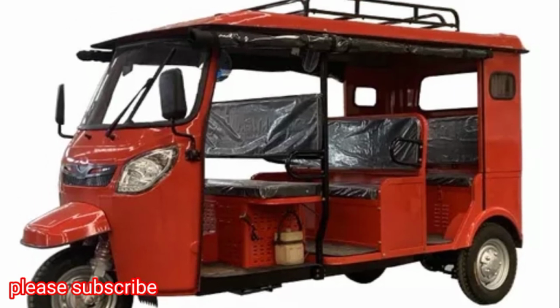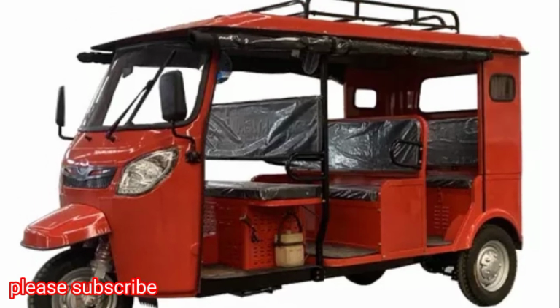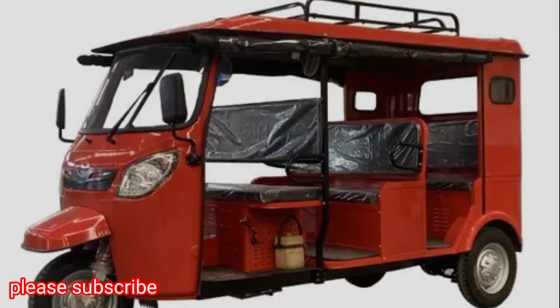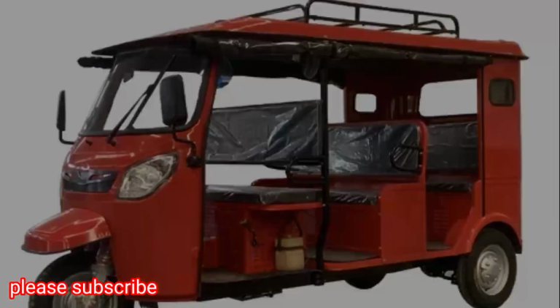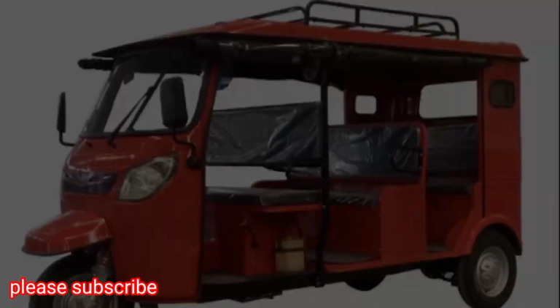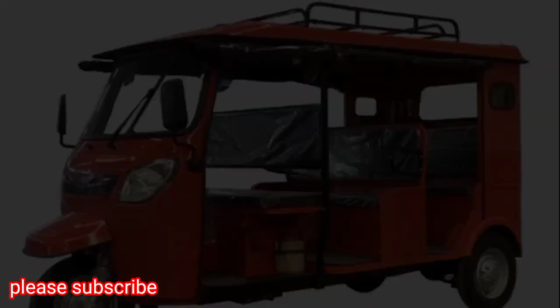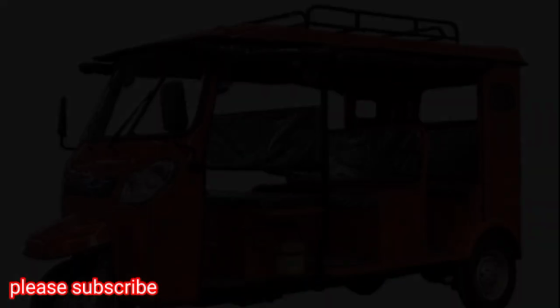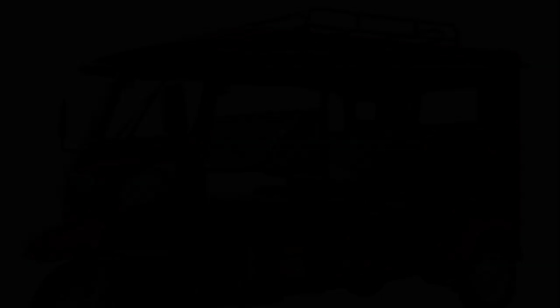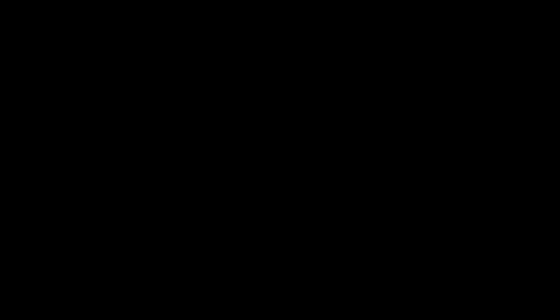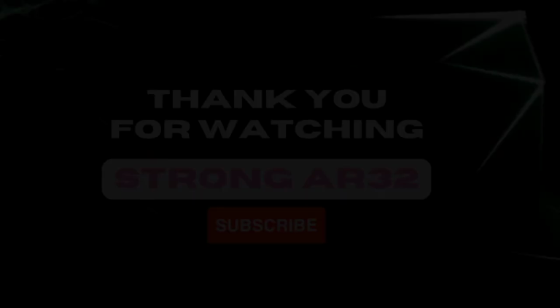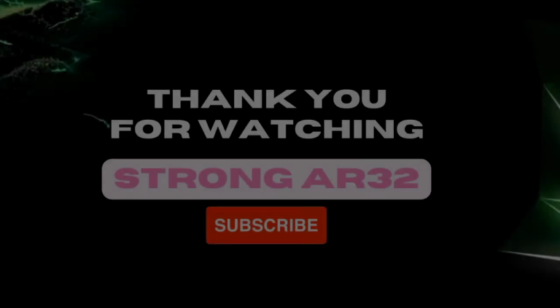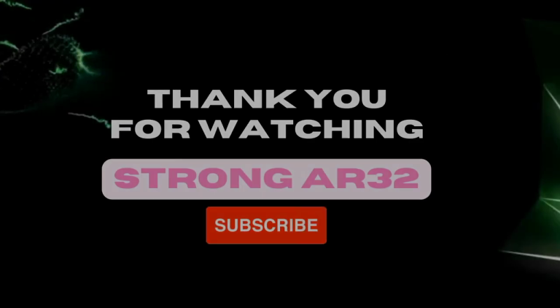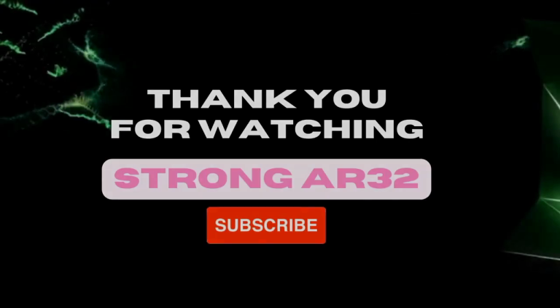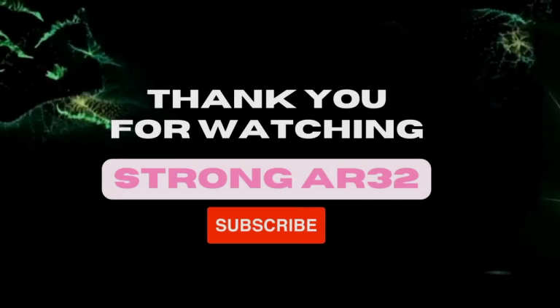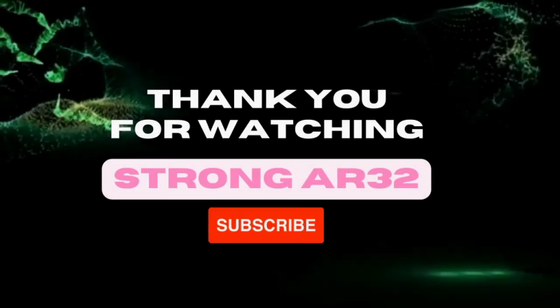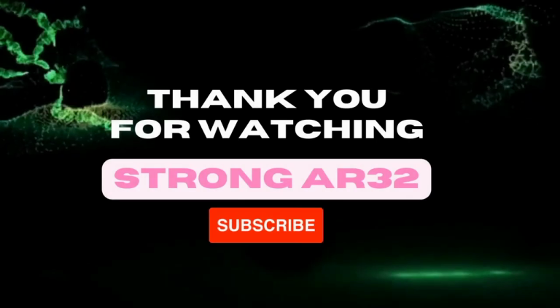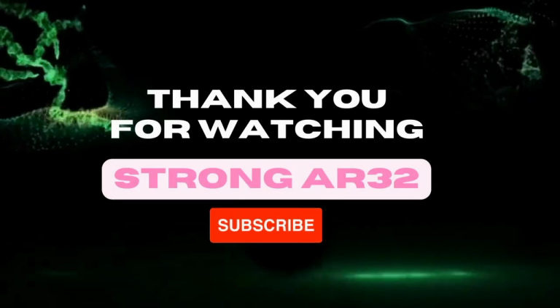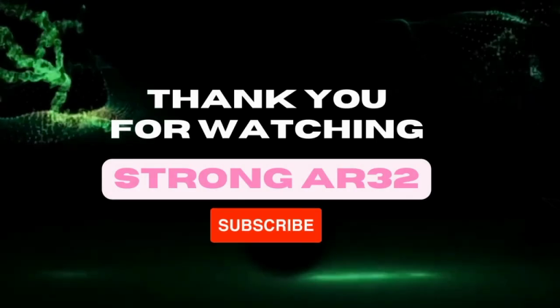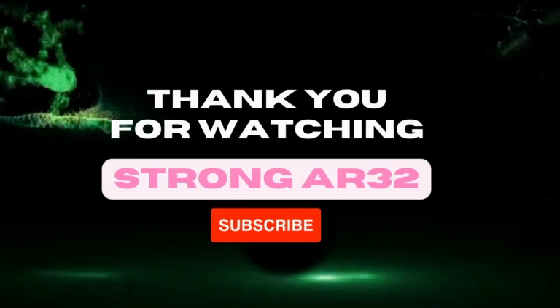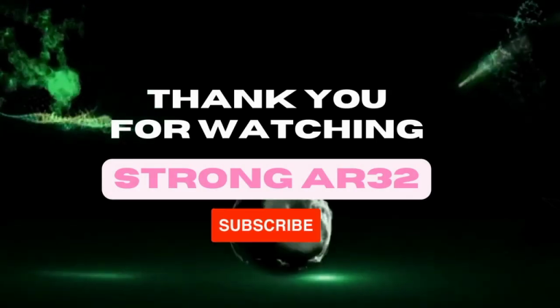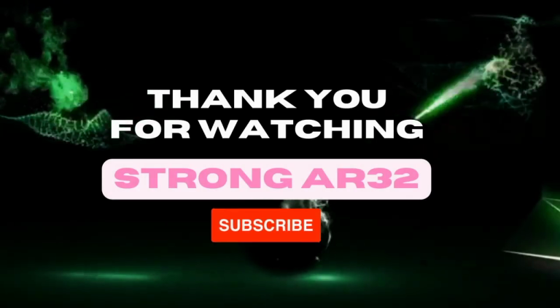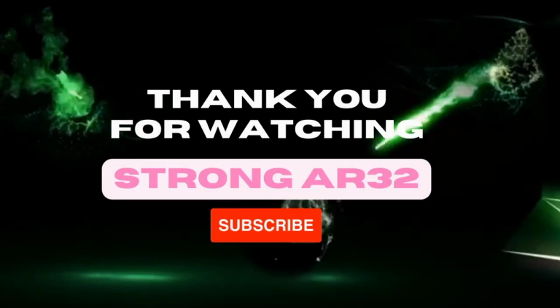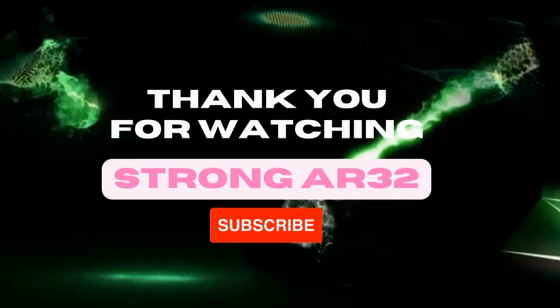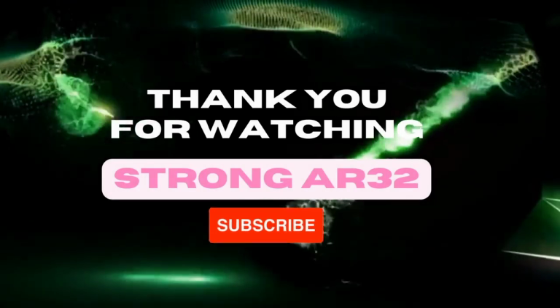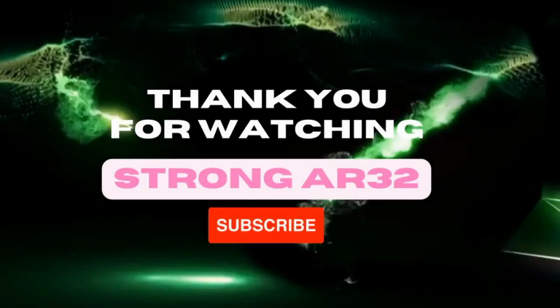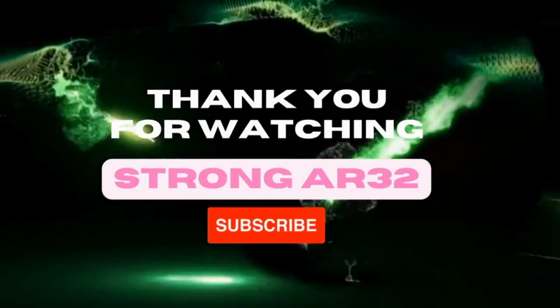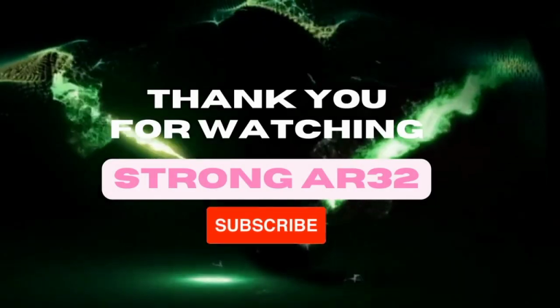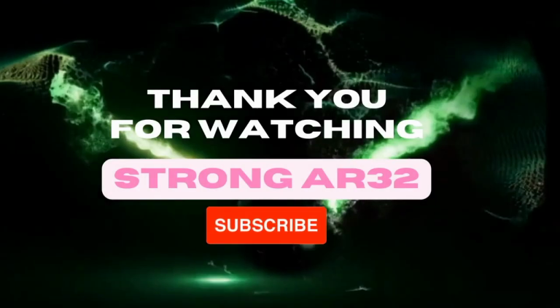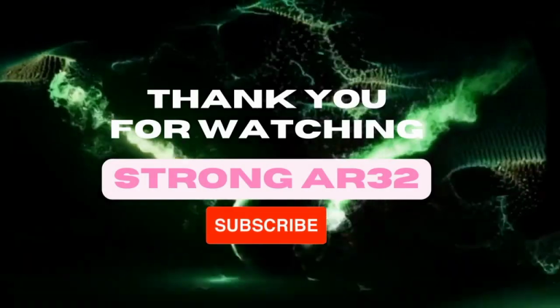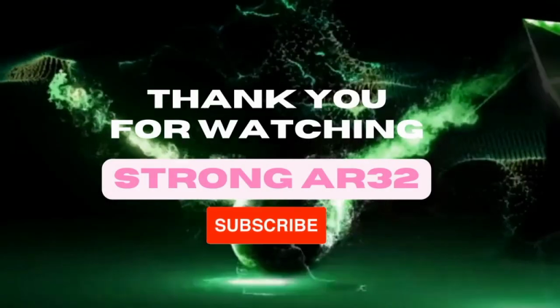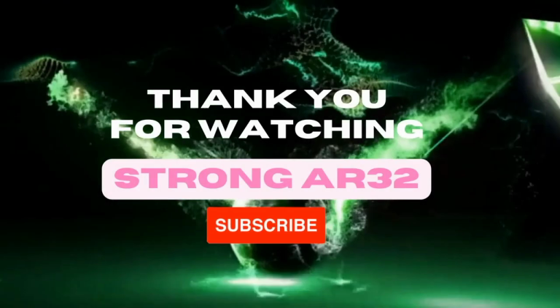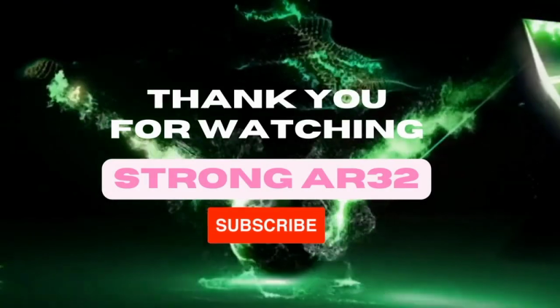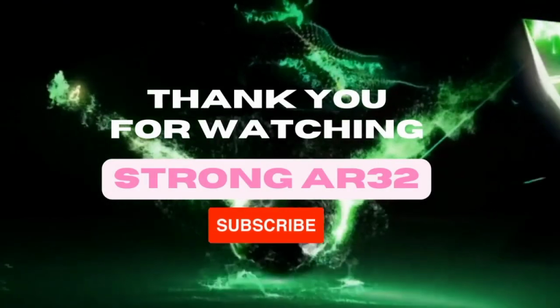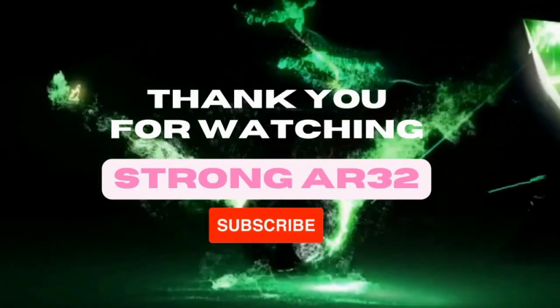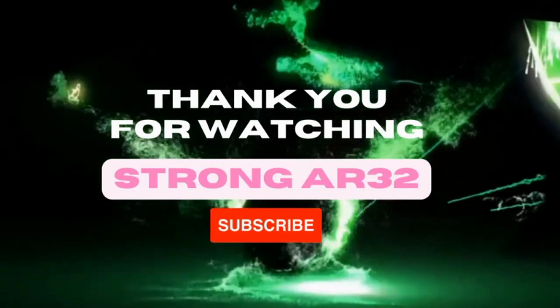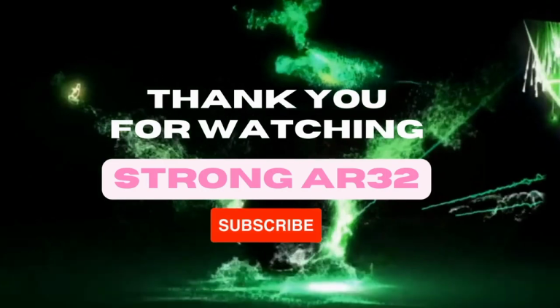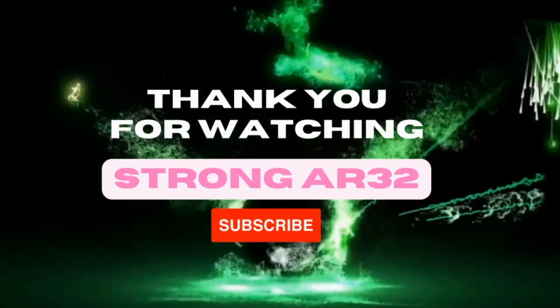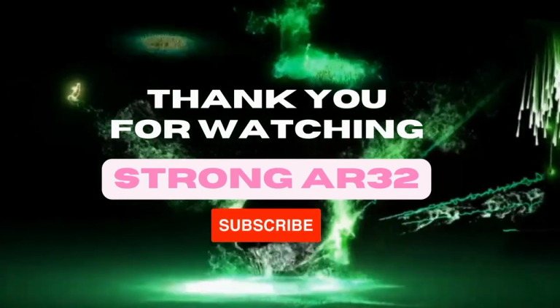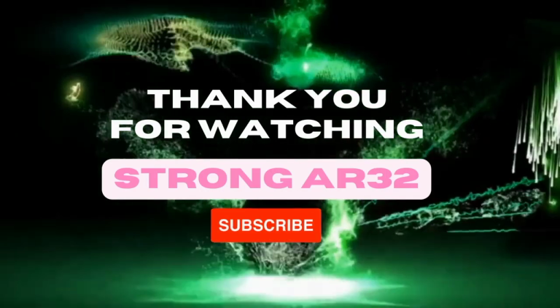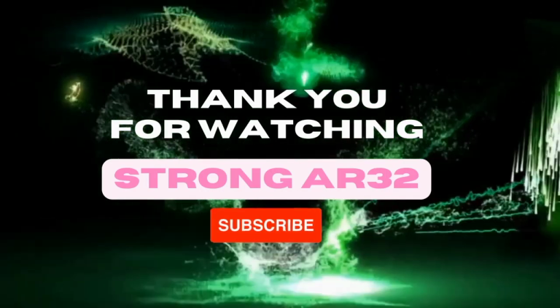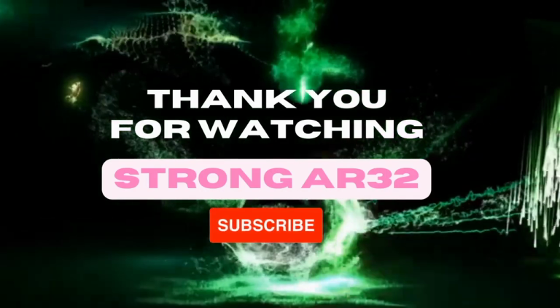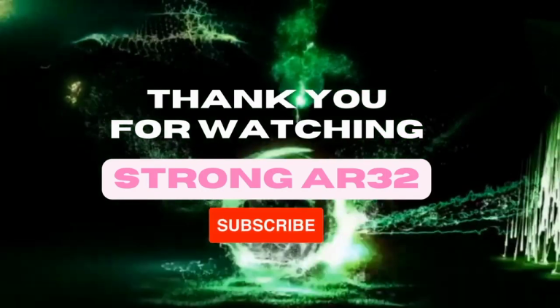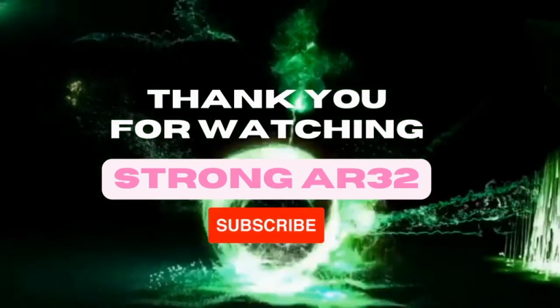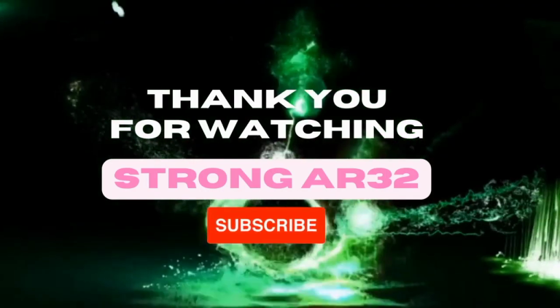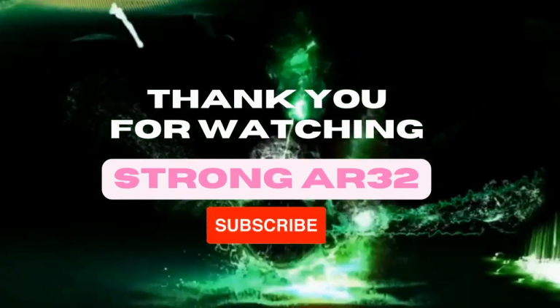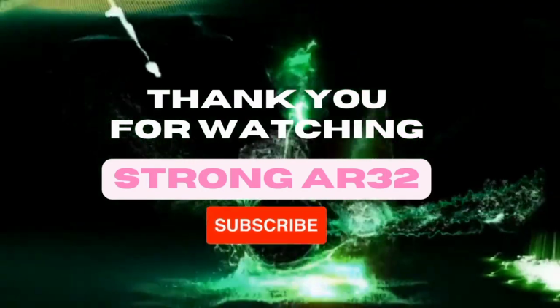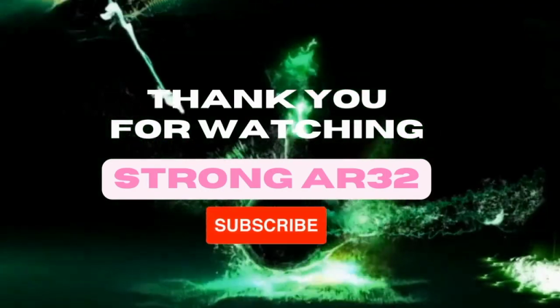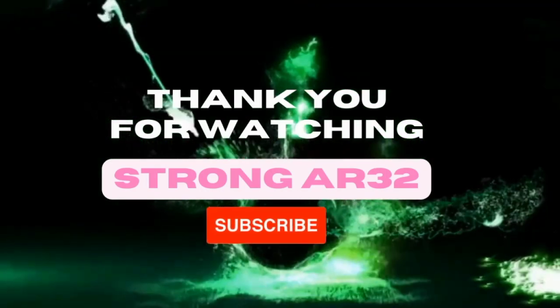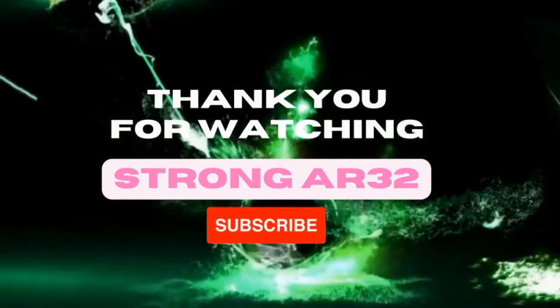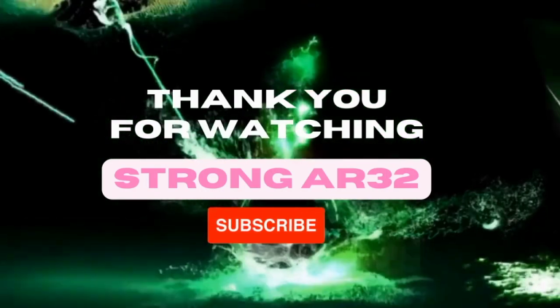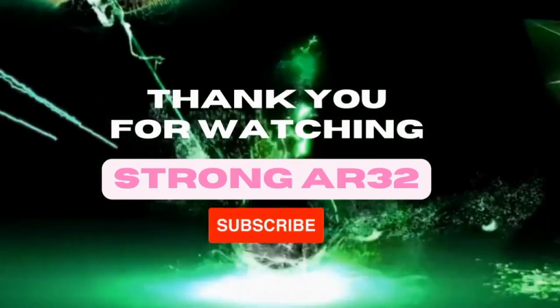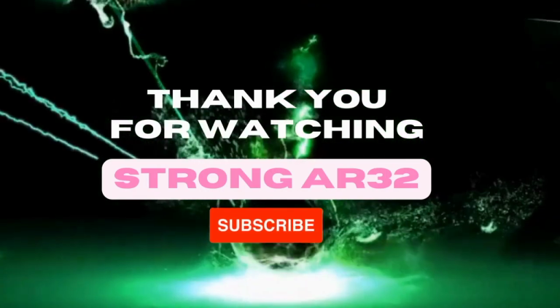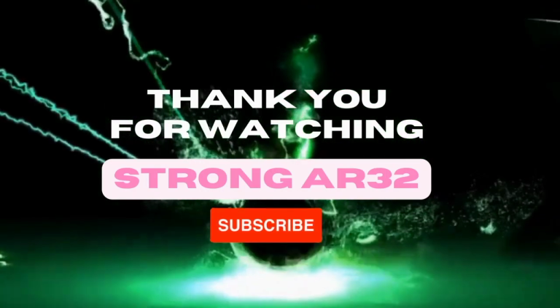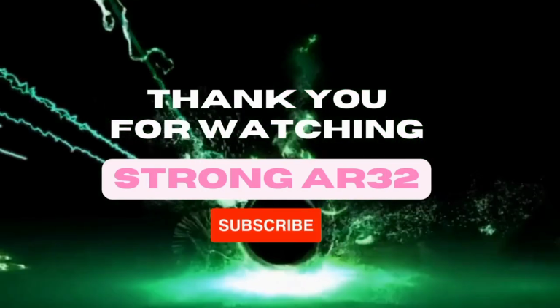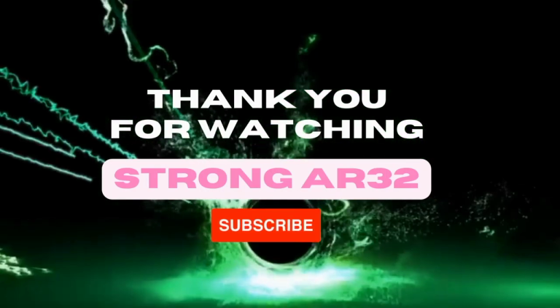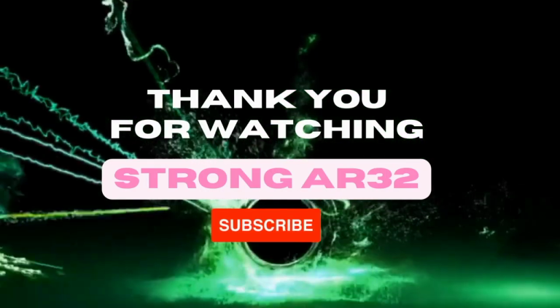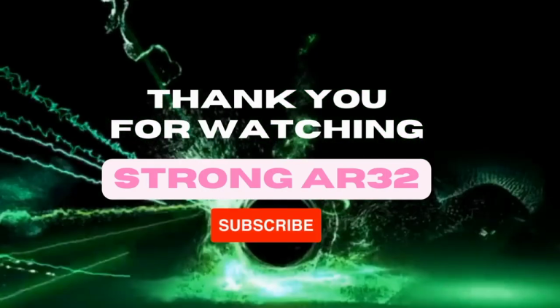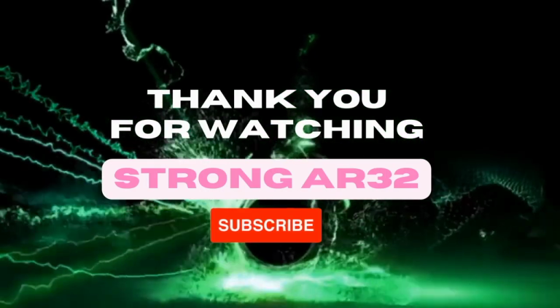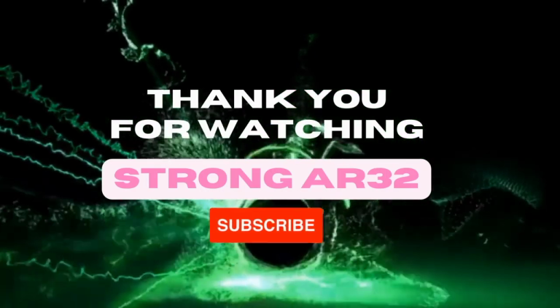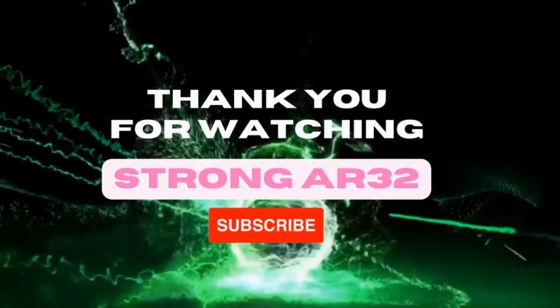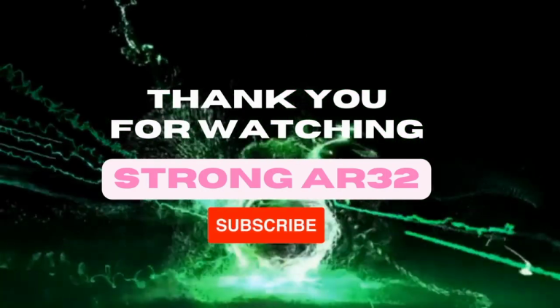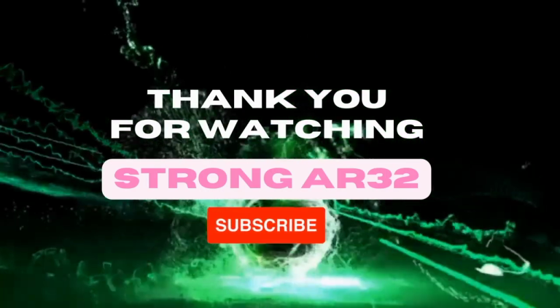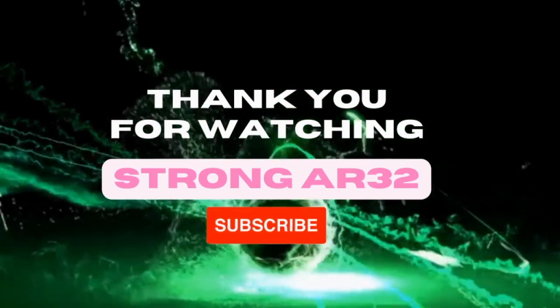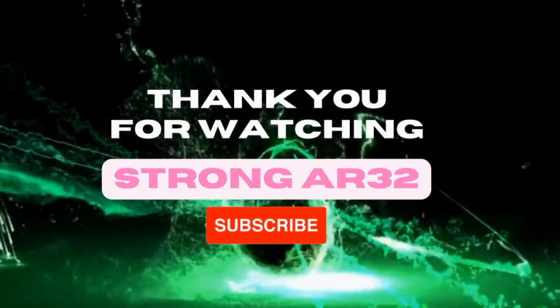Thank you for watching. Please subscribe to our YouTube channel StrongAR32.